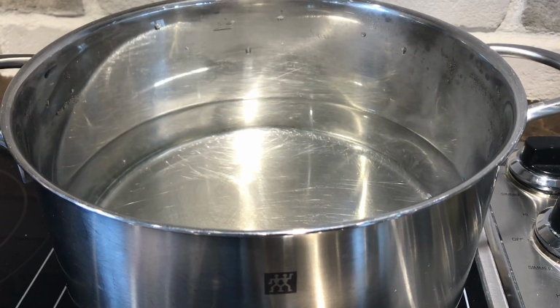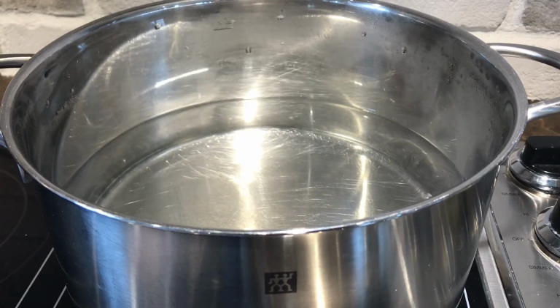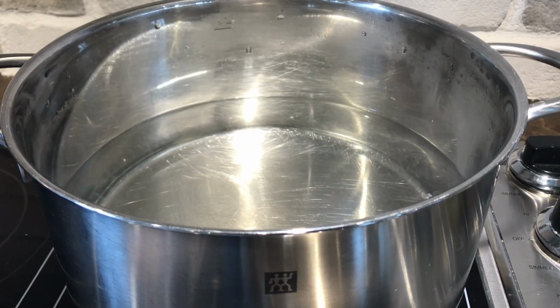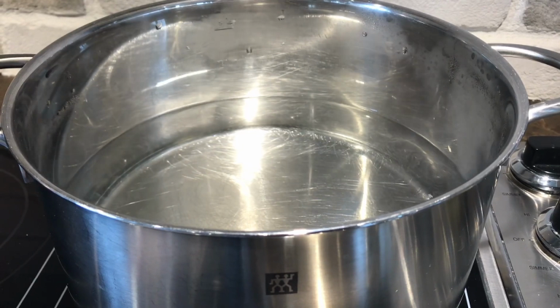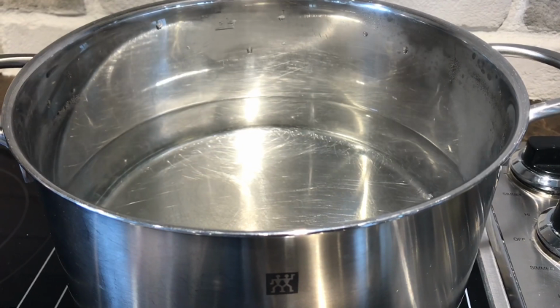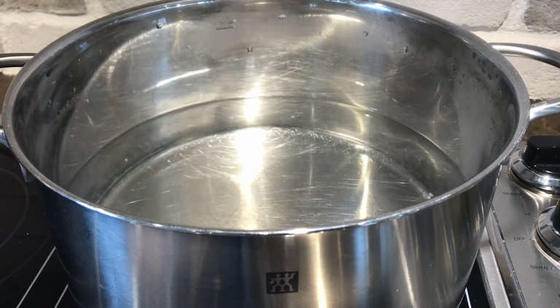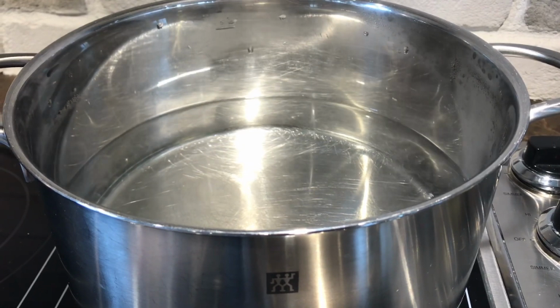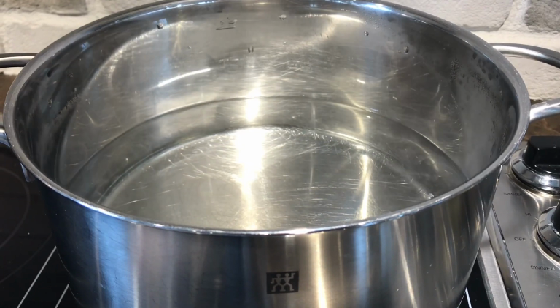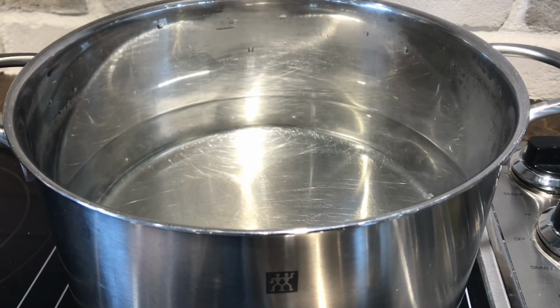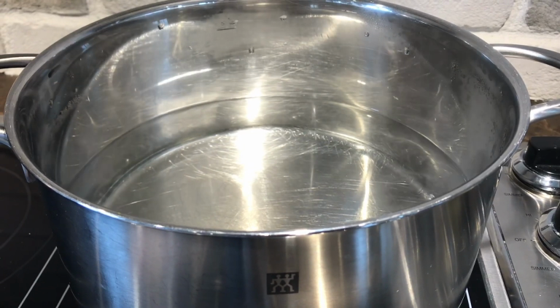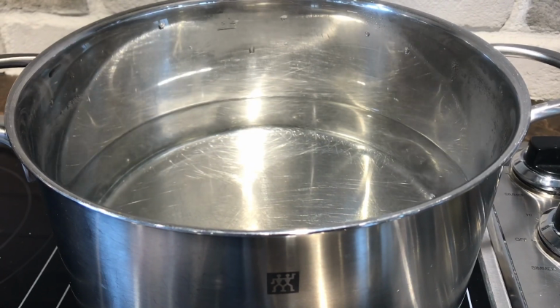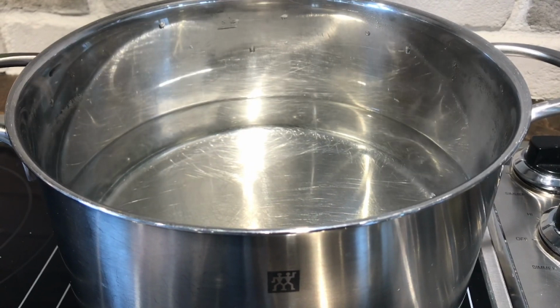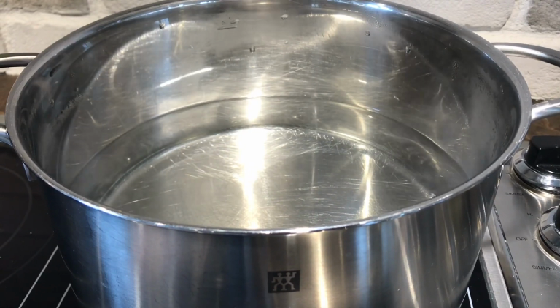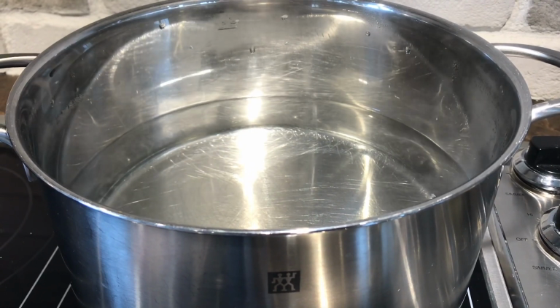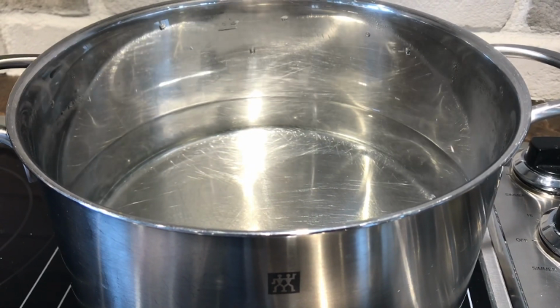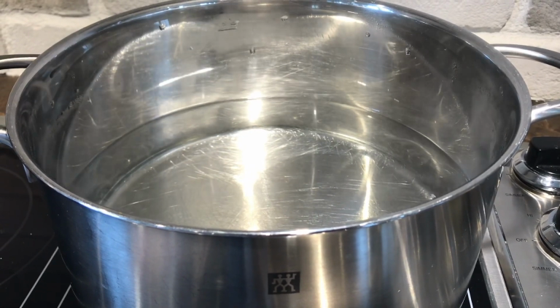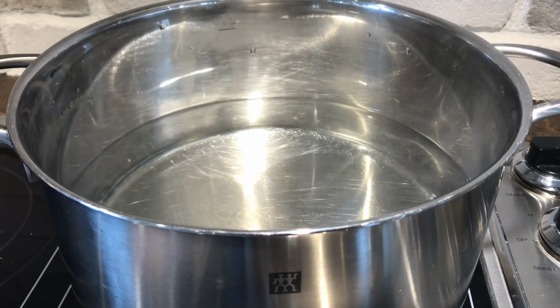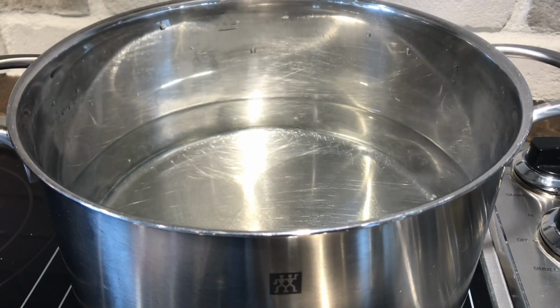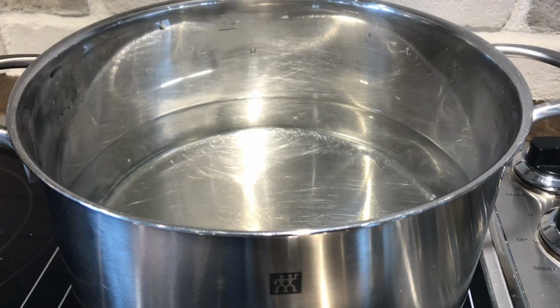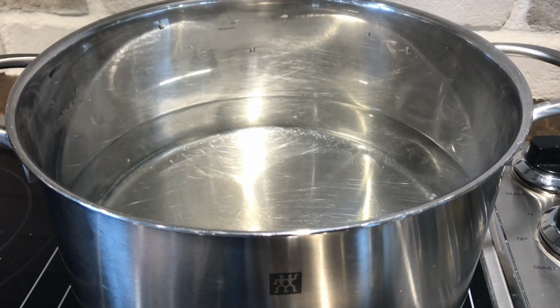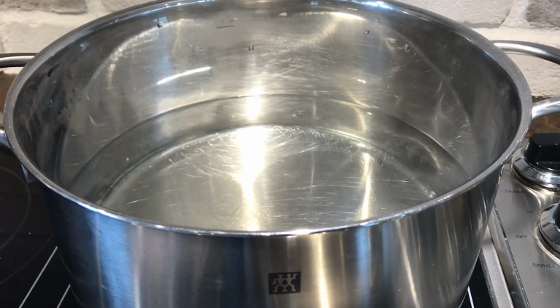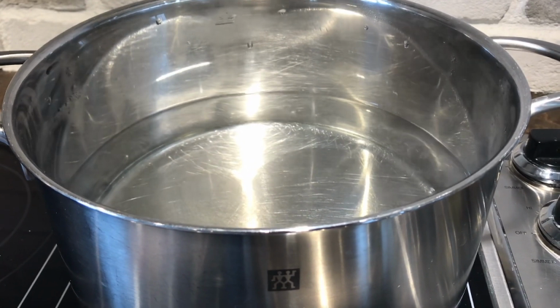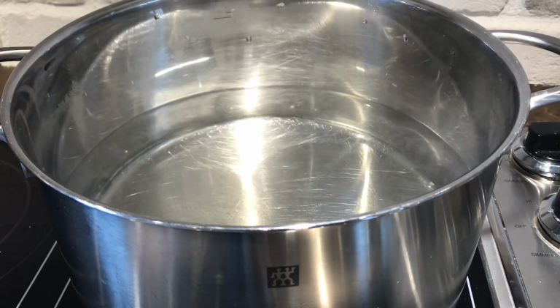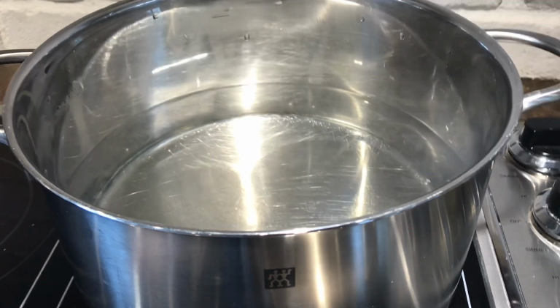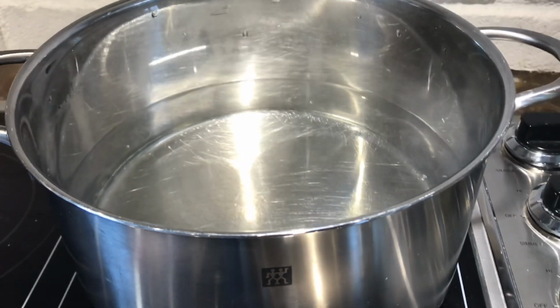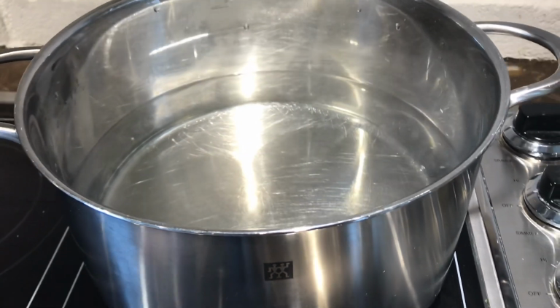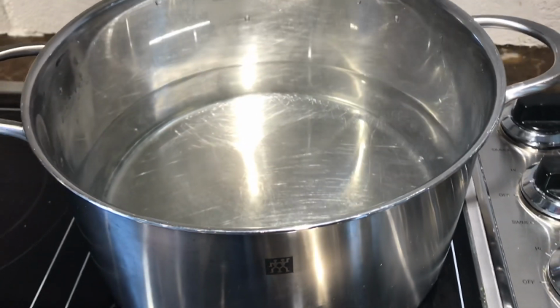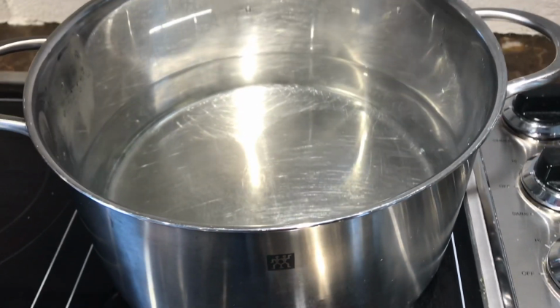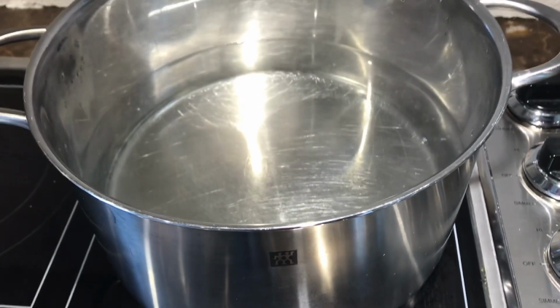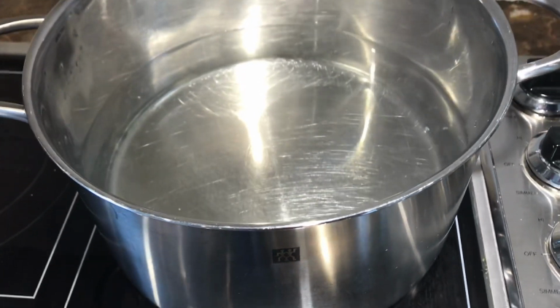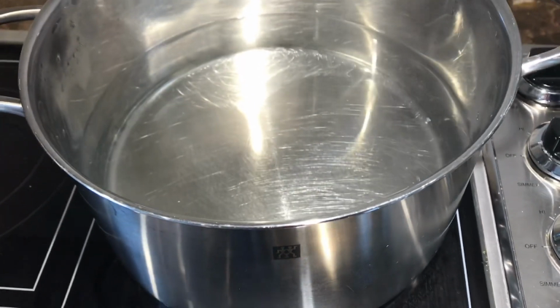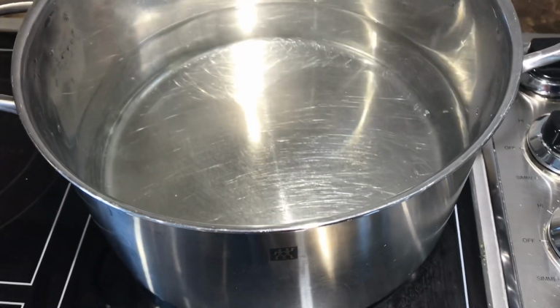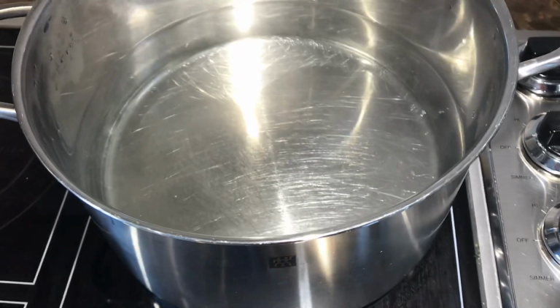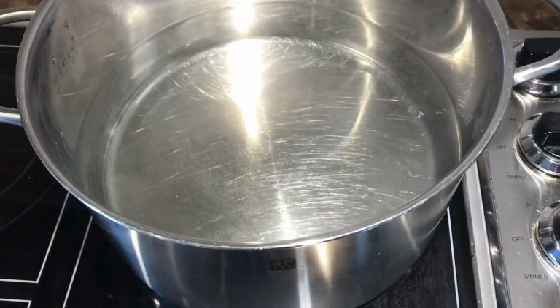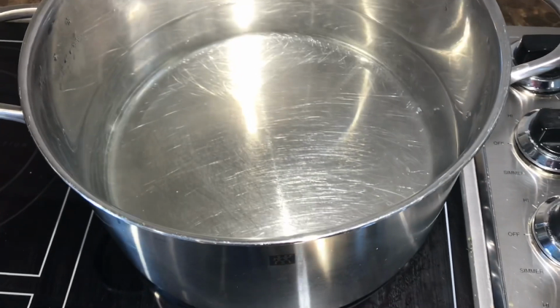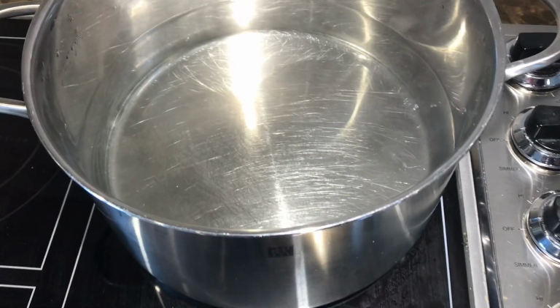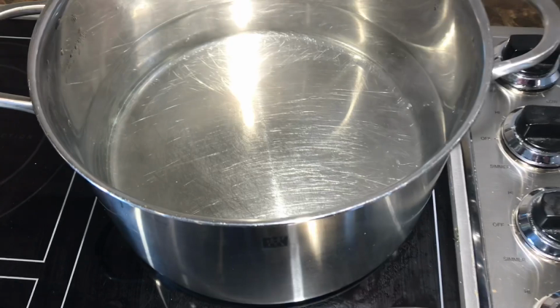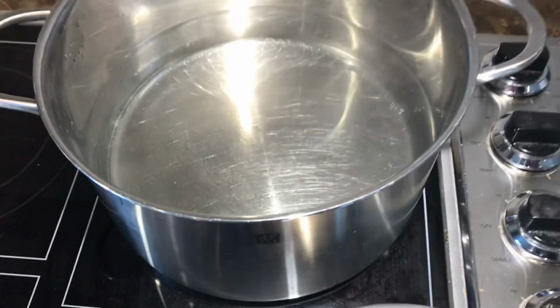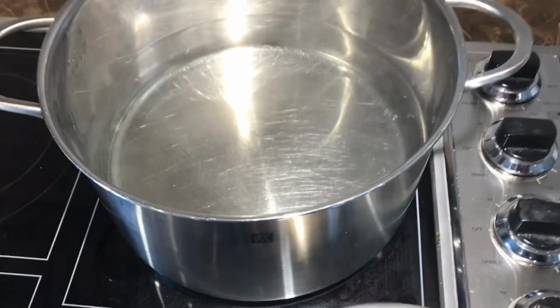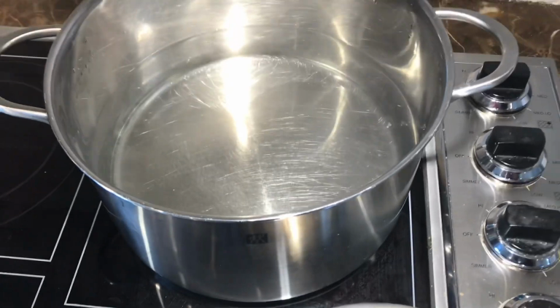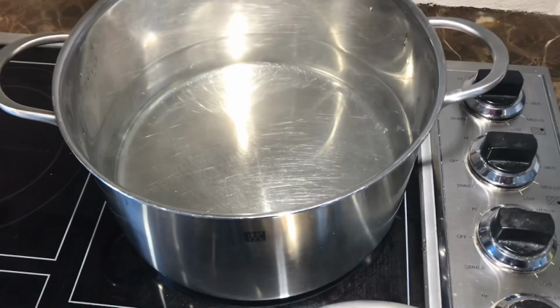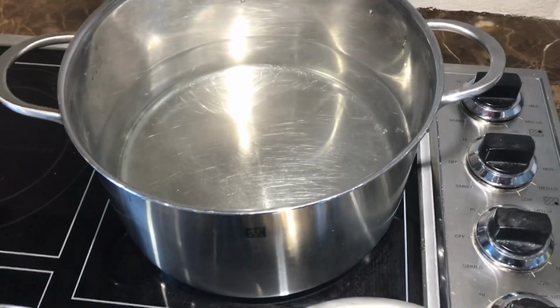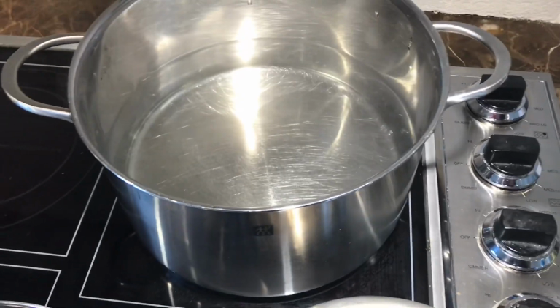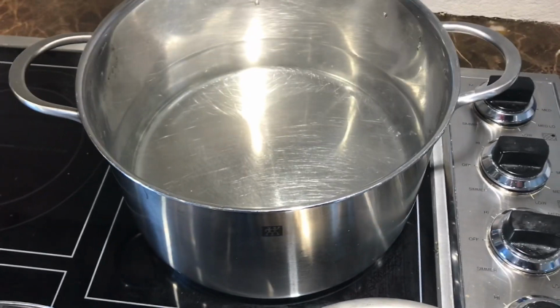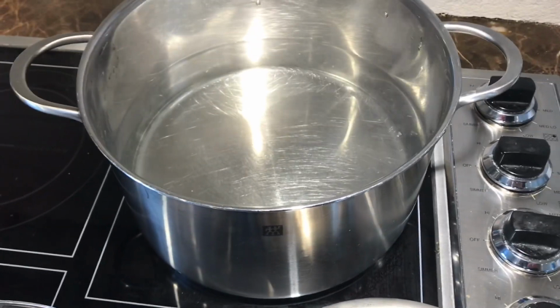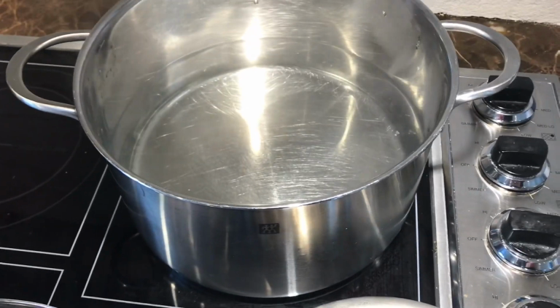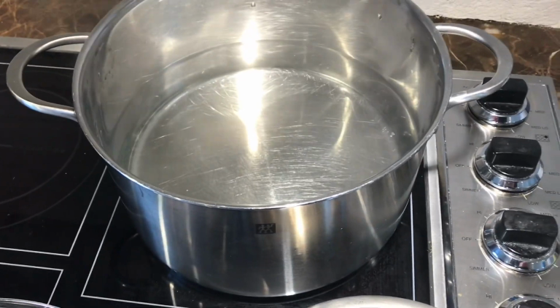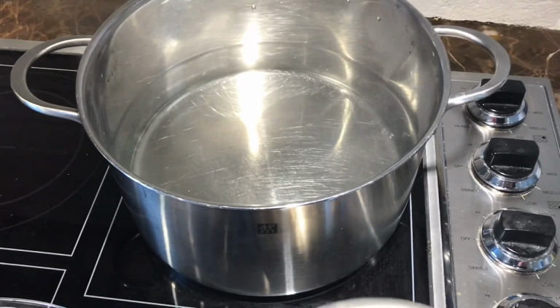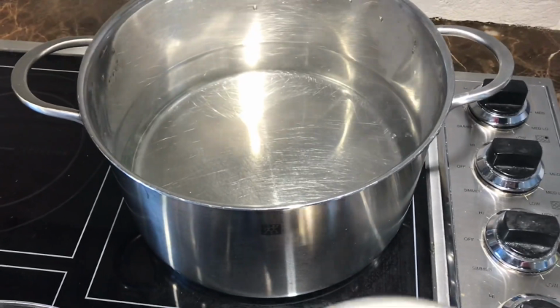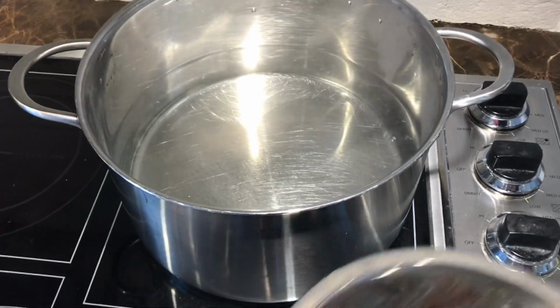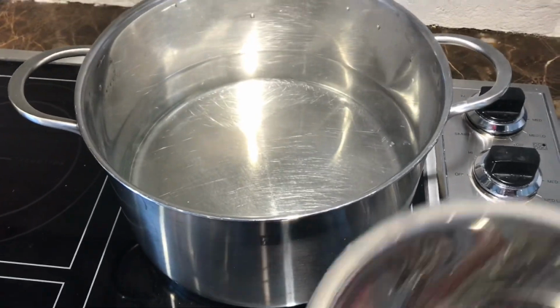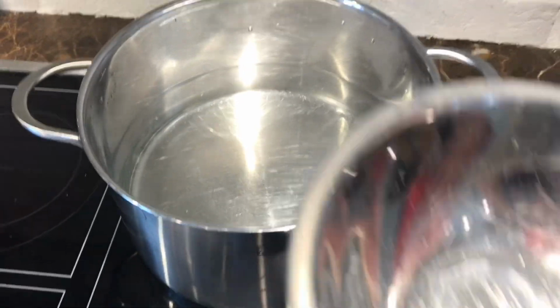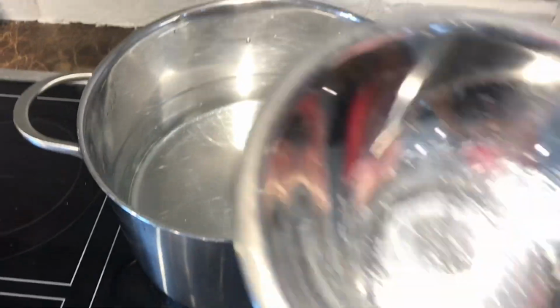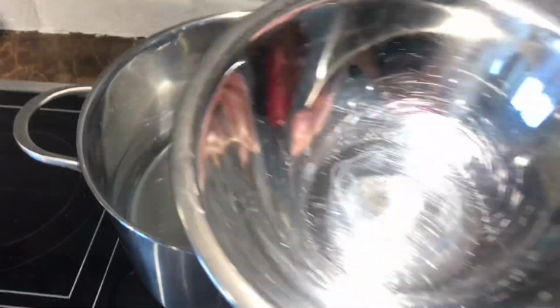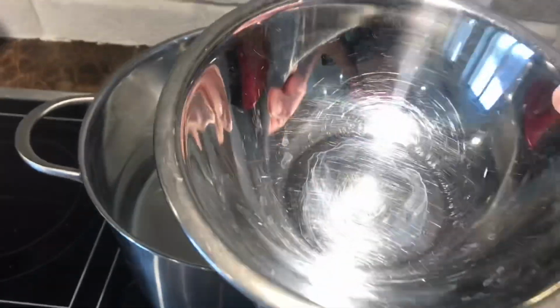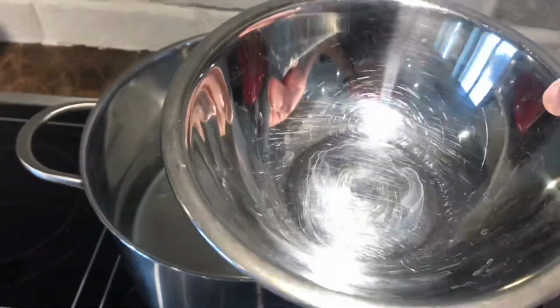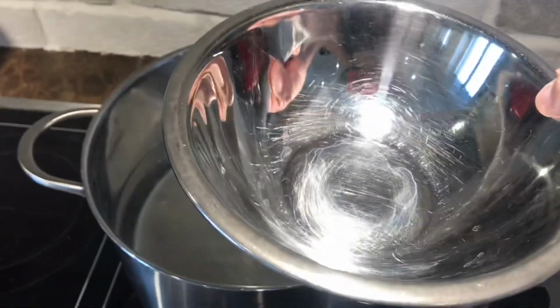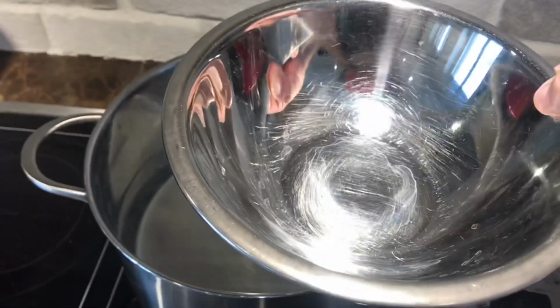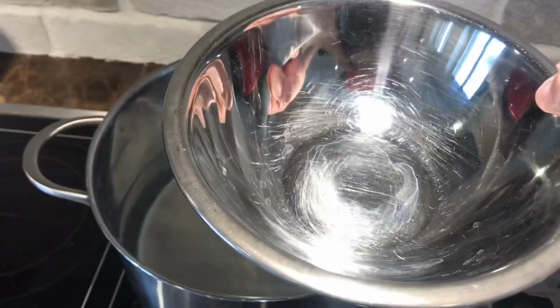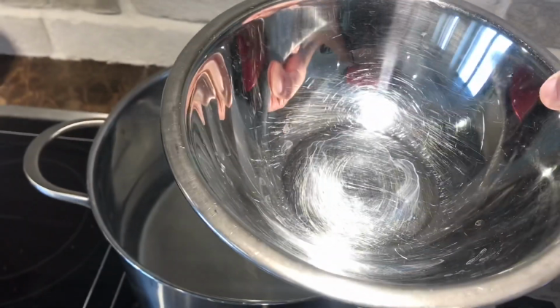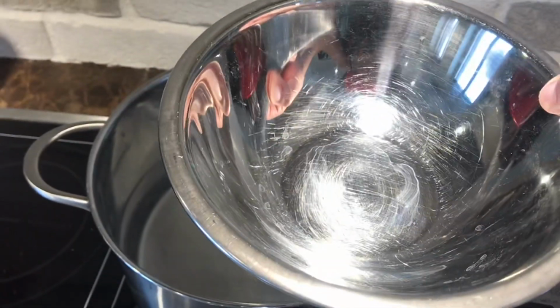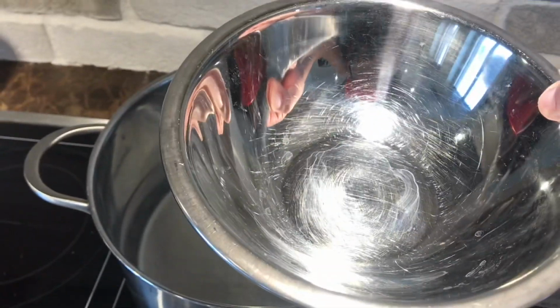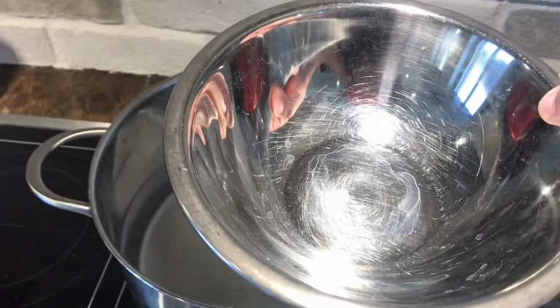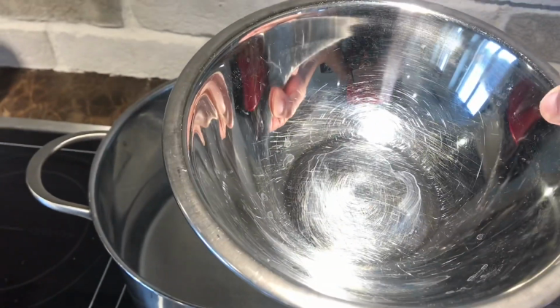Hello everyone! I hope you're all doing well. So today I'm in my kitchen and I'm making distilled water. I thought while I was doing this I'd film for you guys.